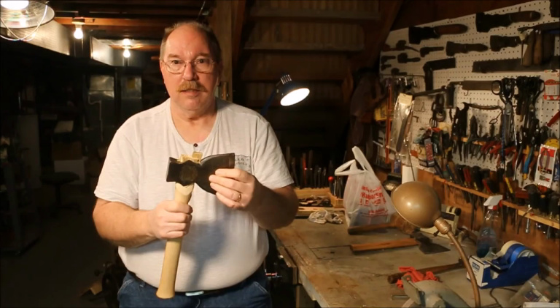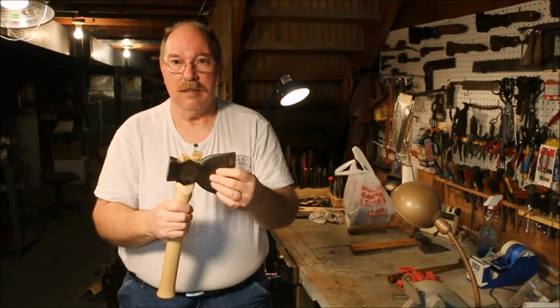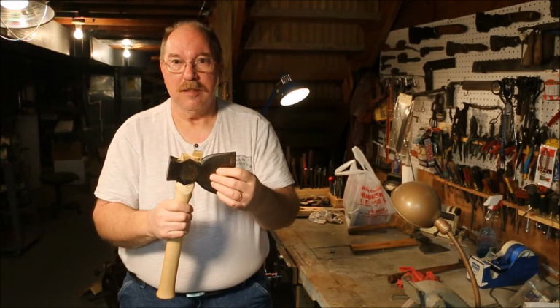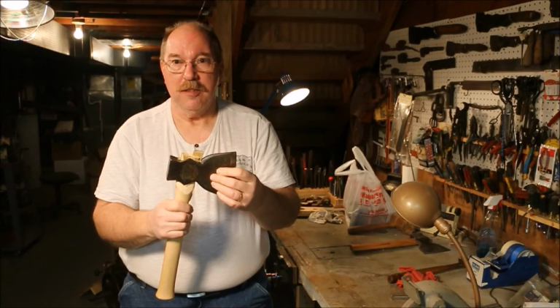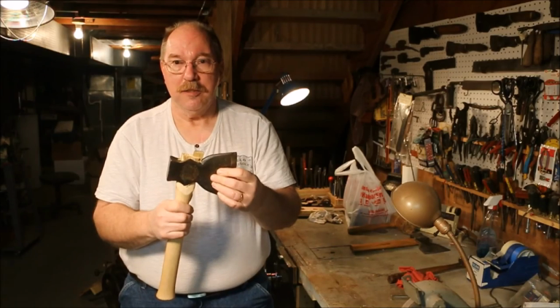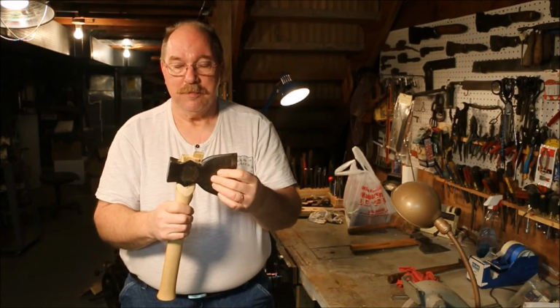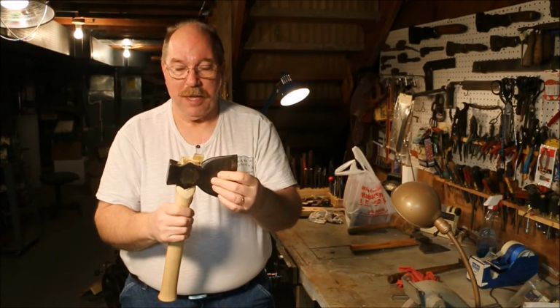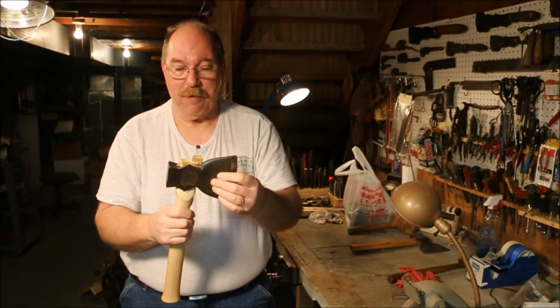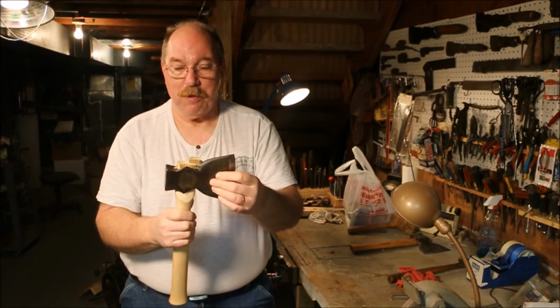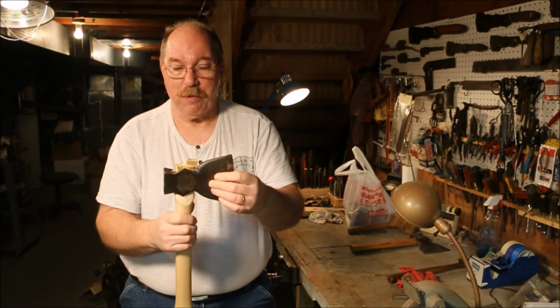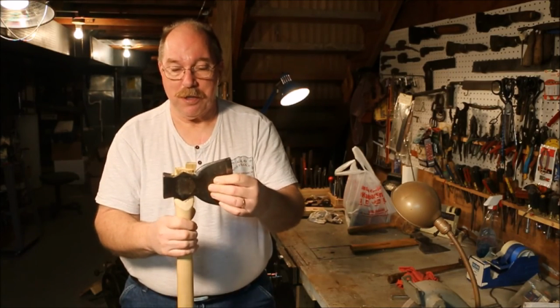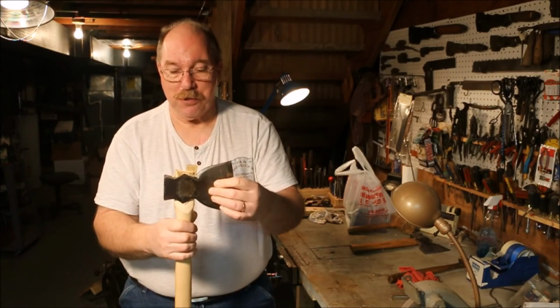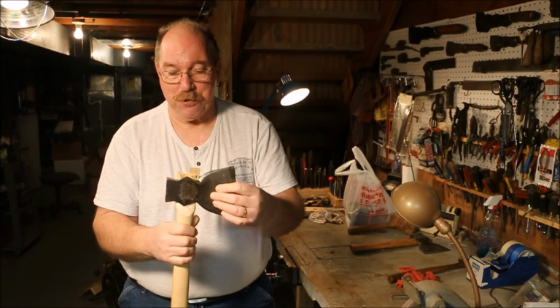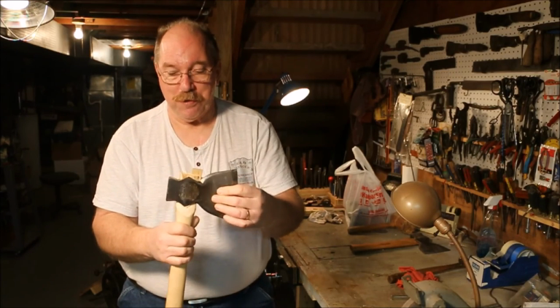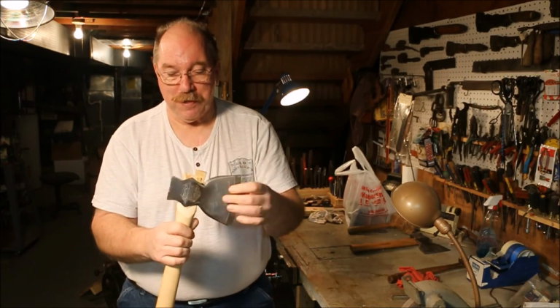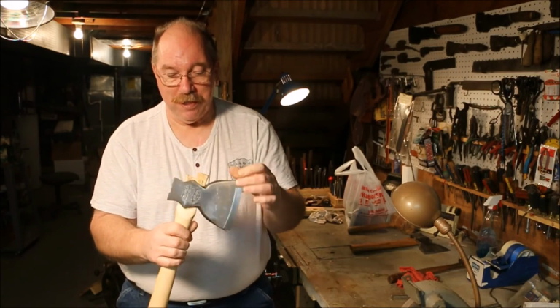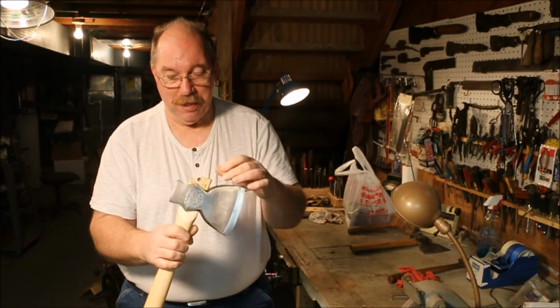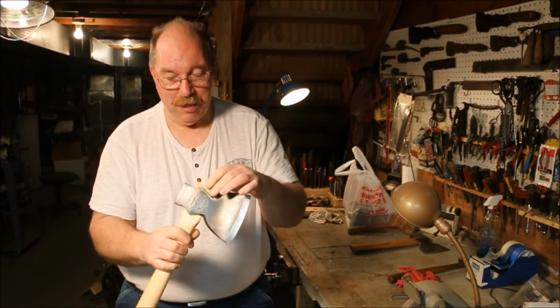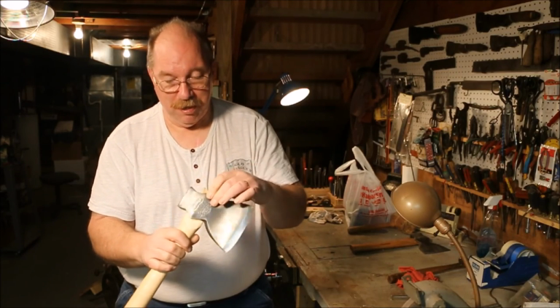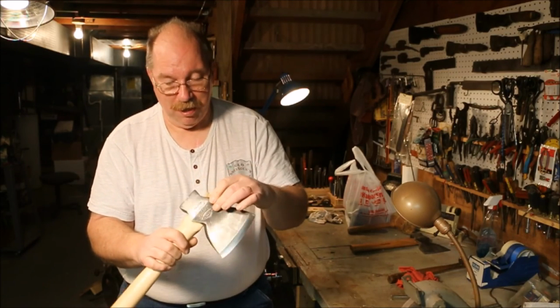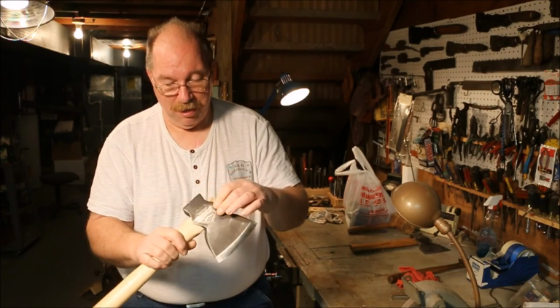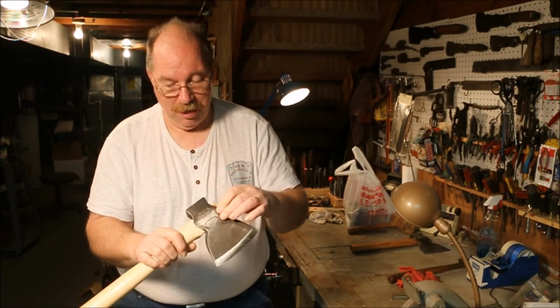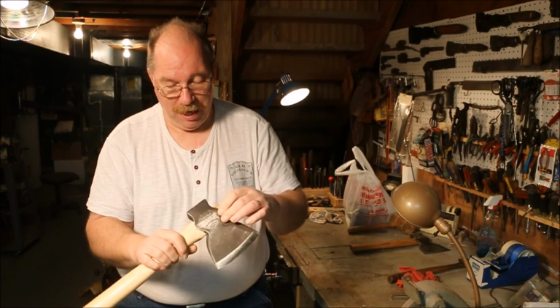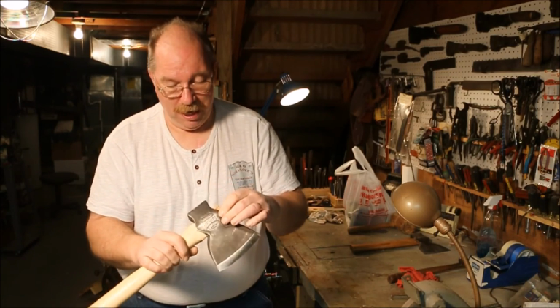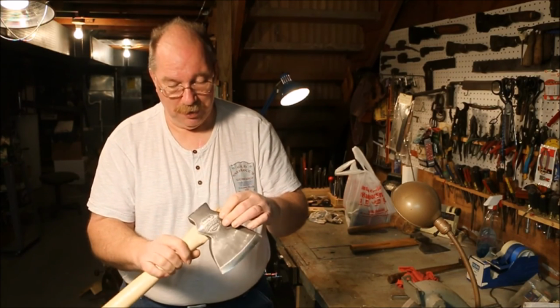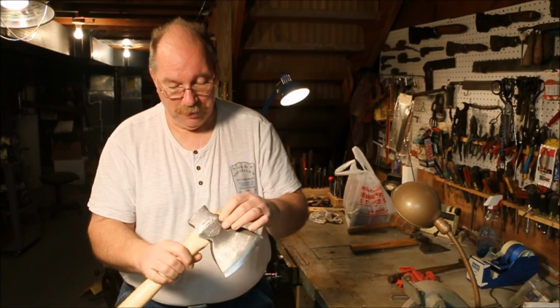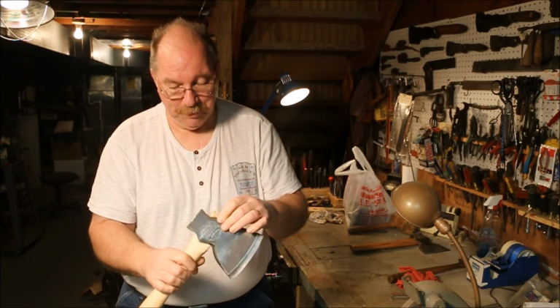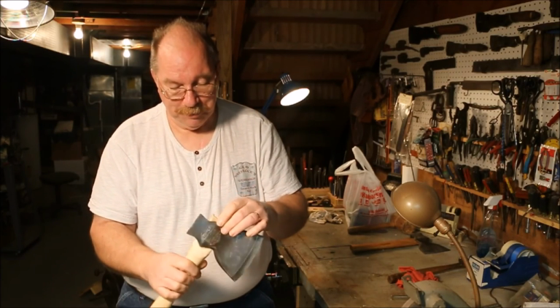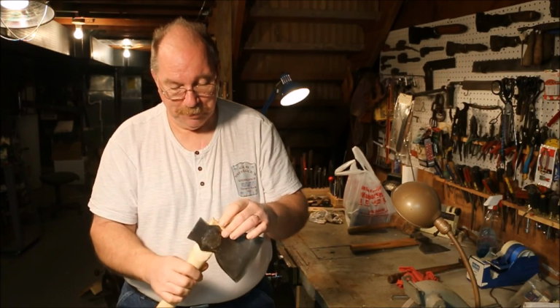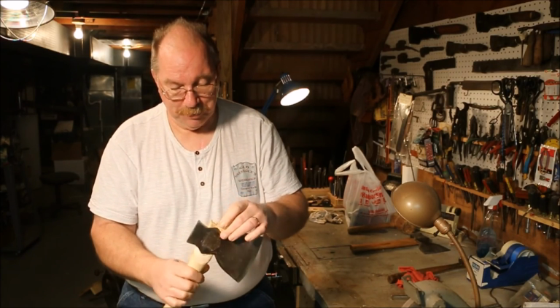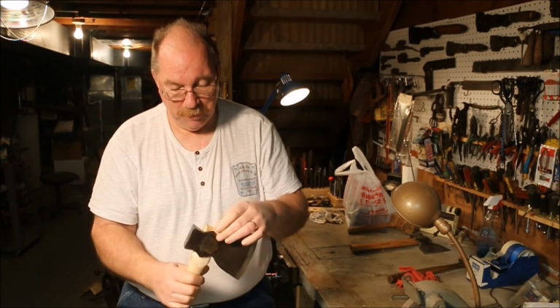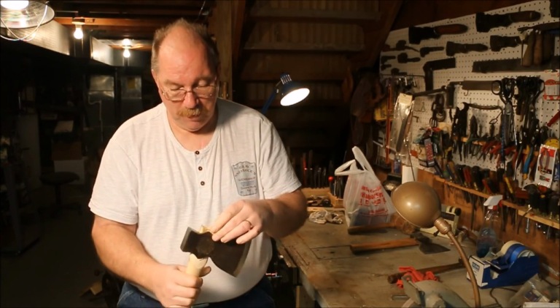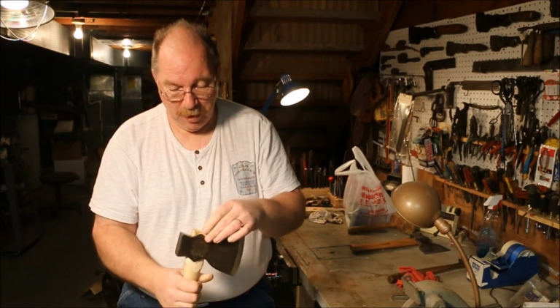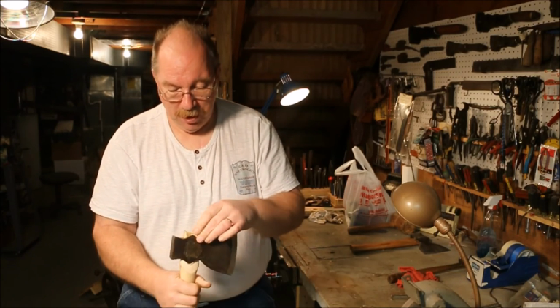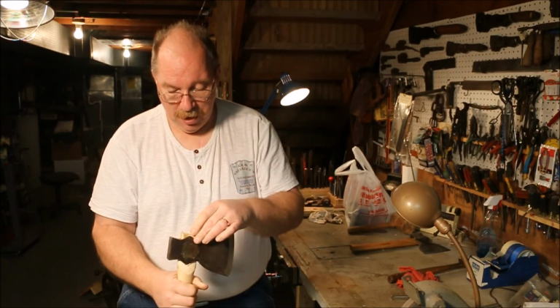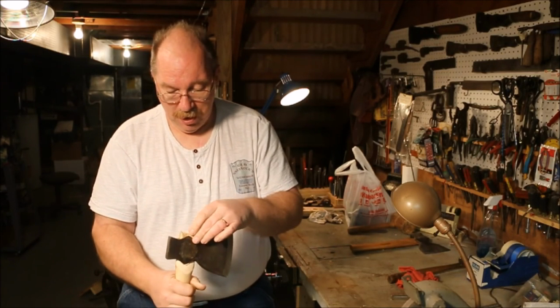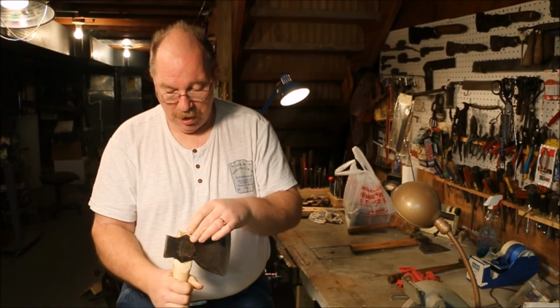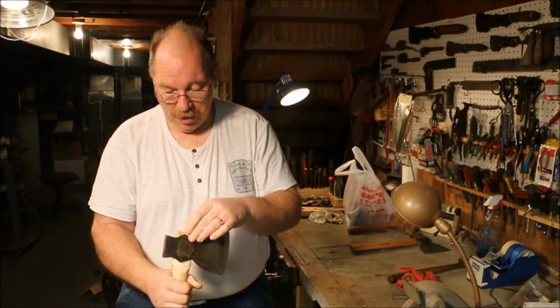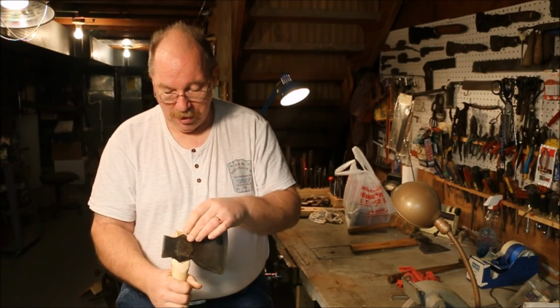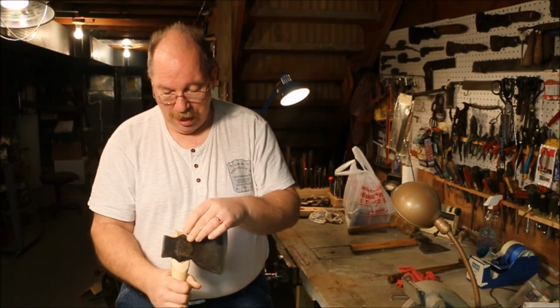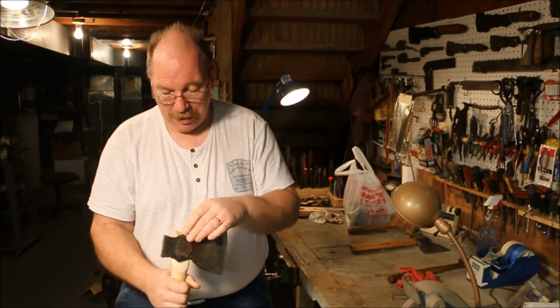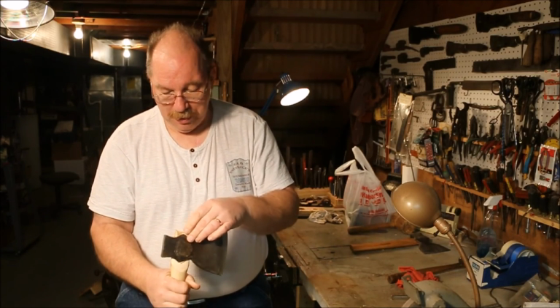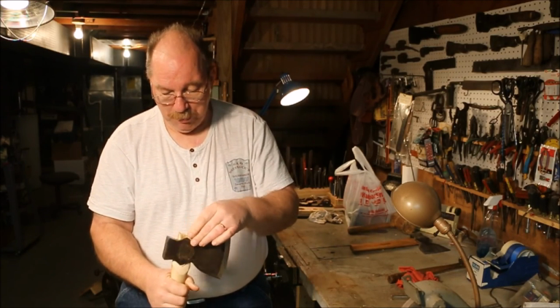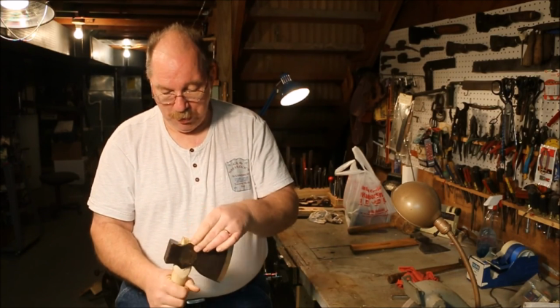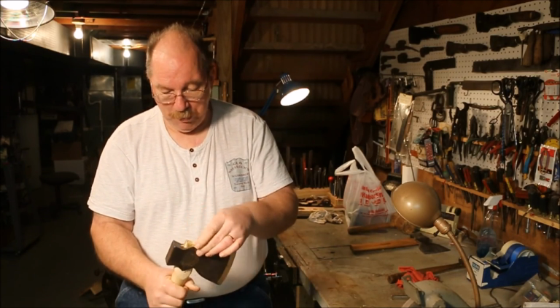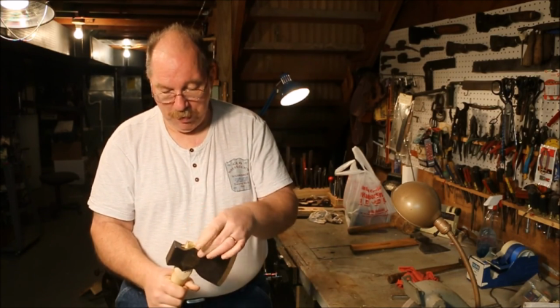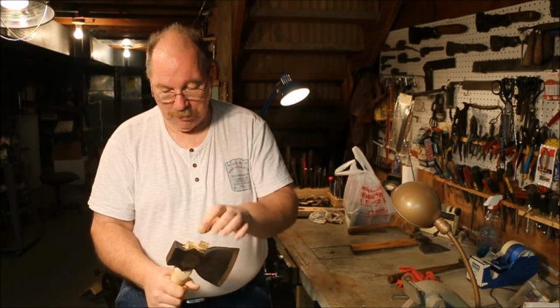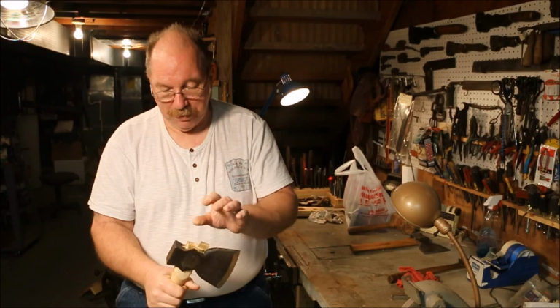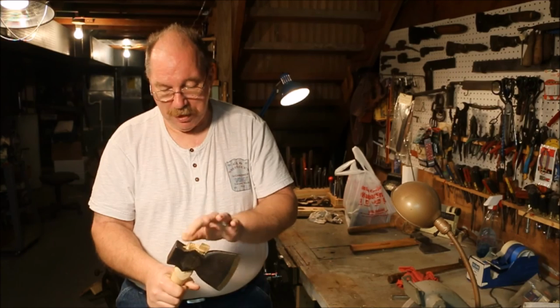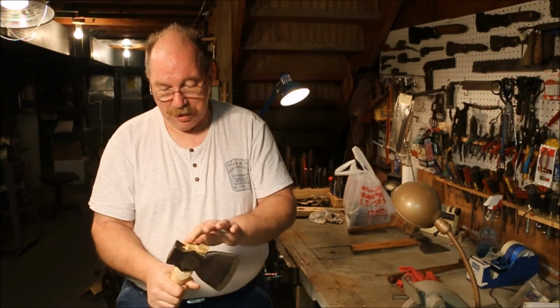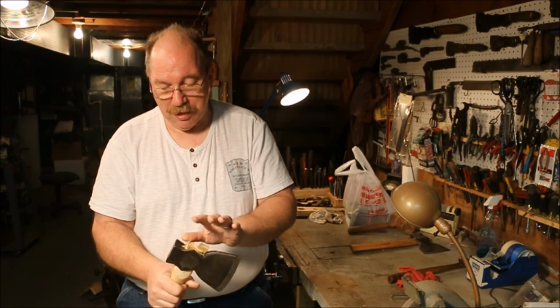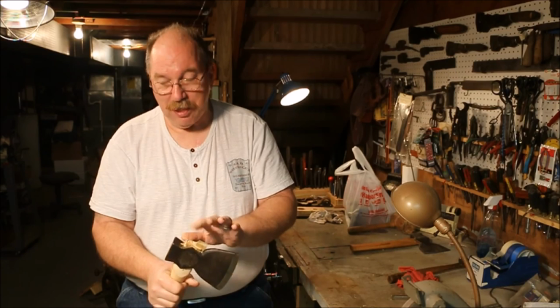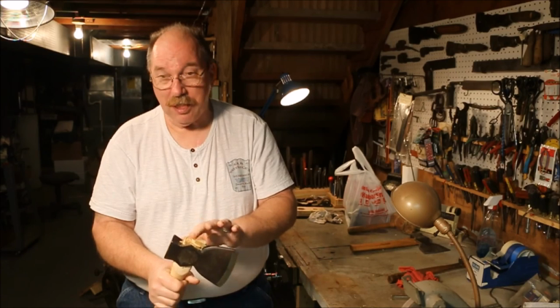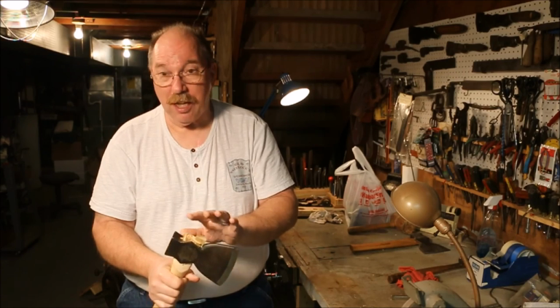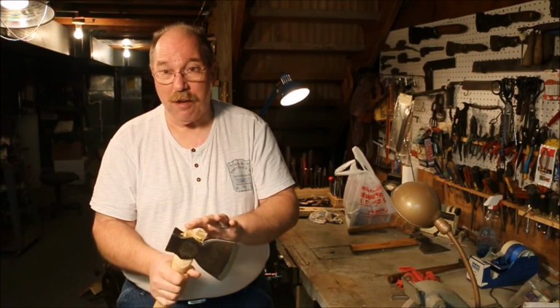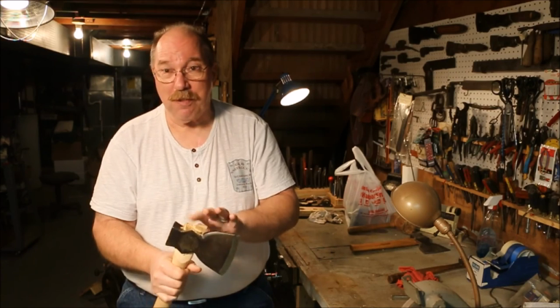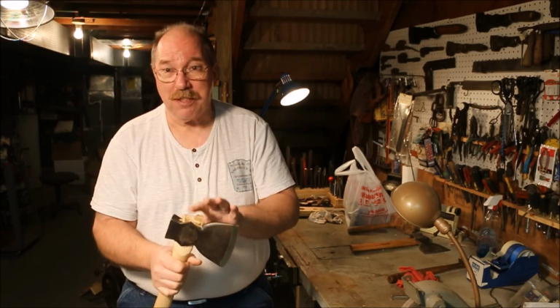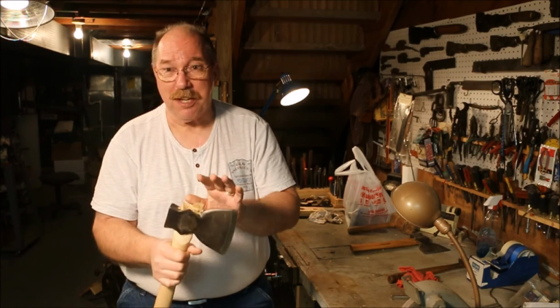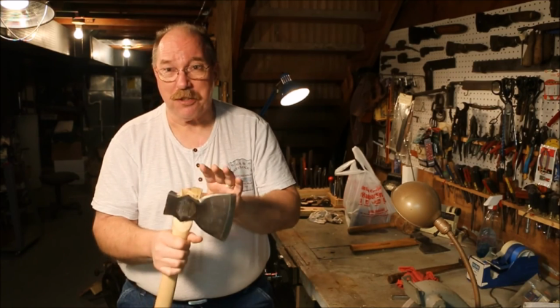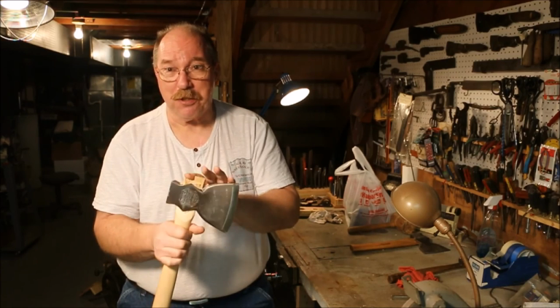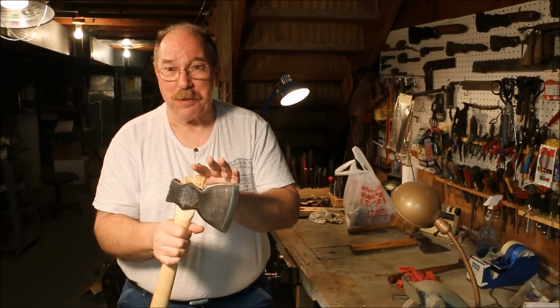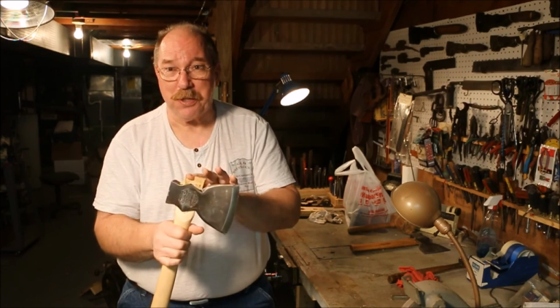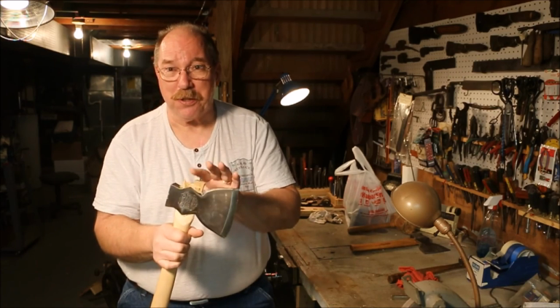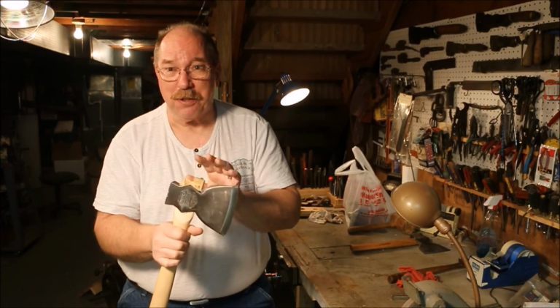I have the wedges driven into the handle and it's locked up pretty well. I just need to cut off this extra material.